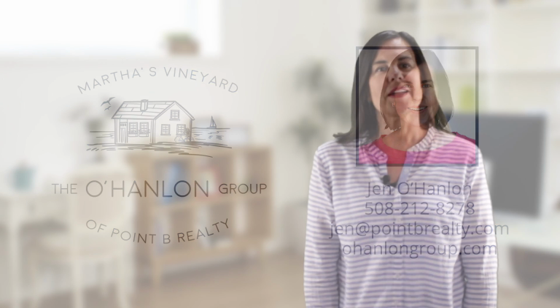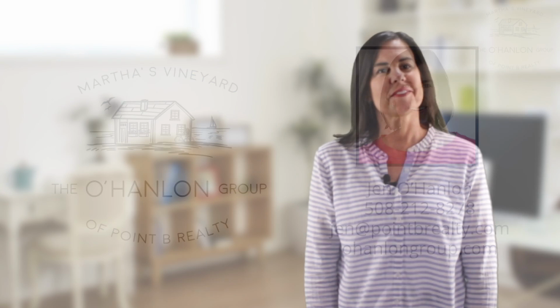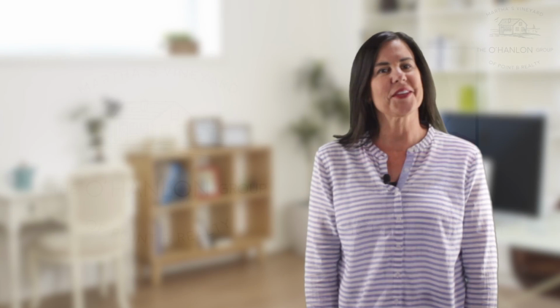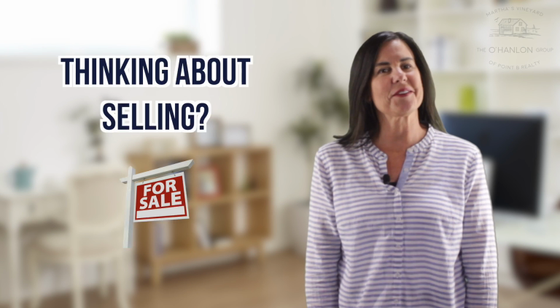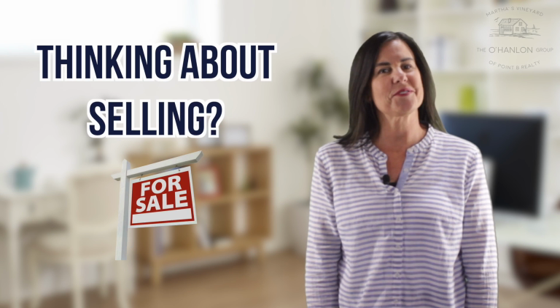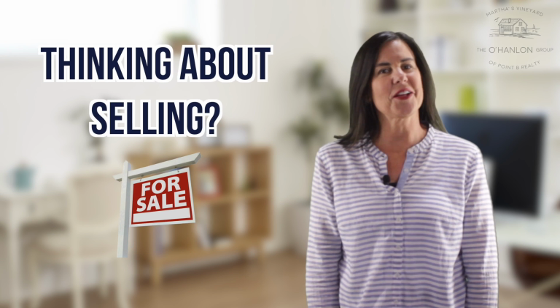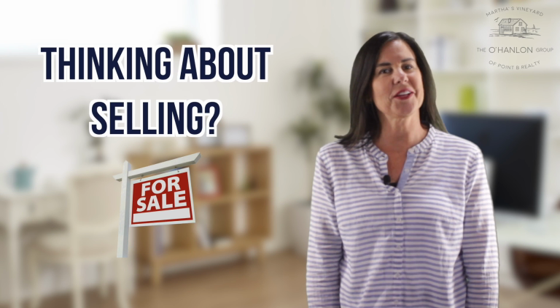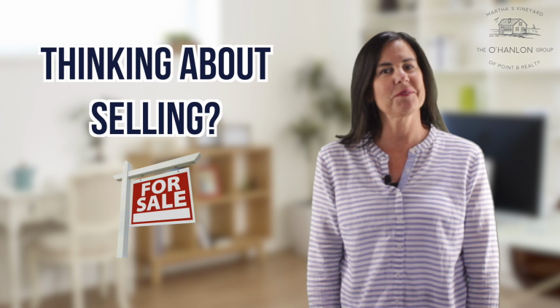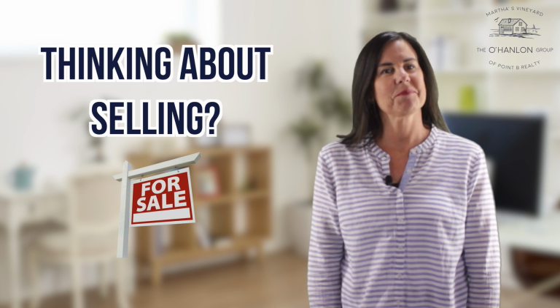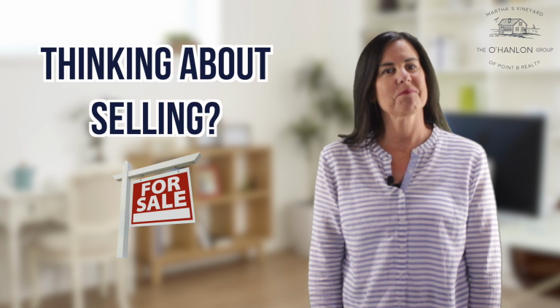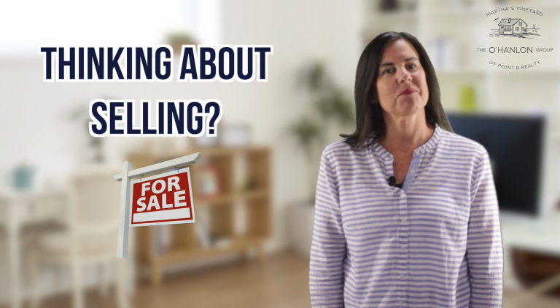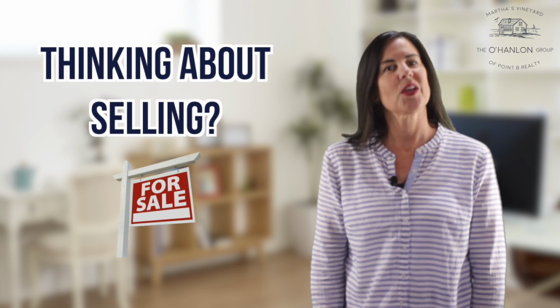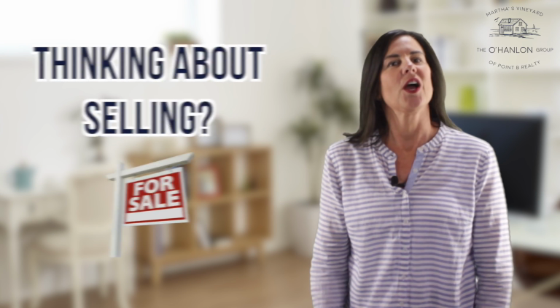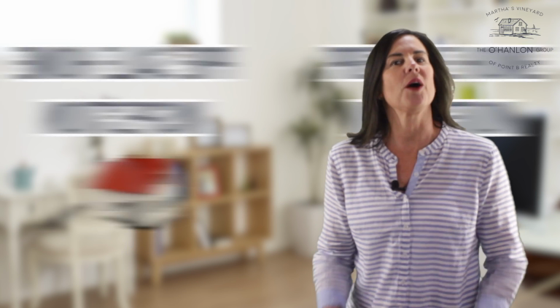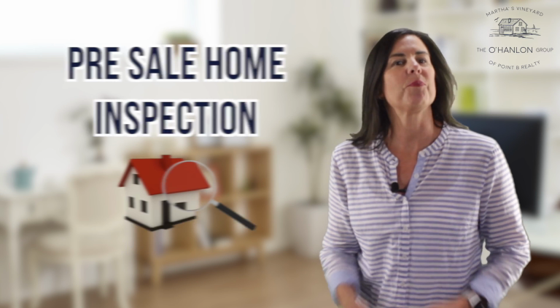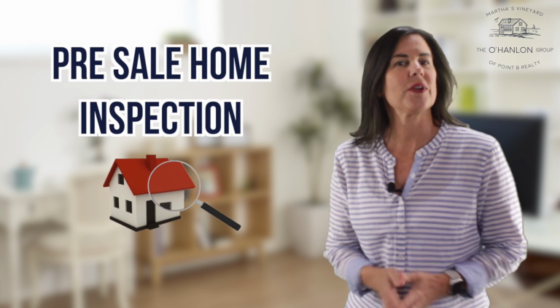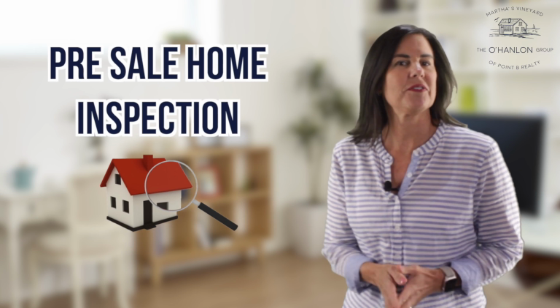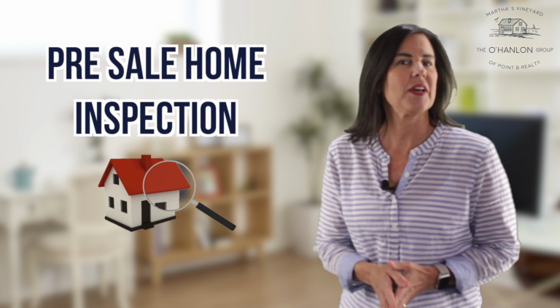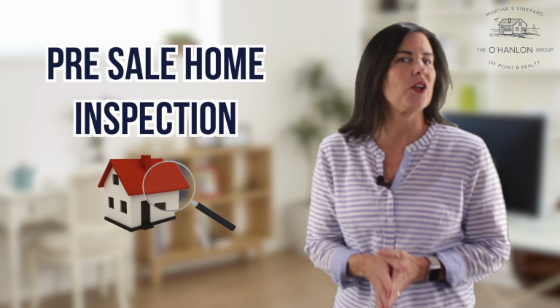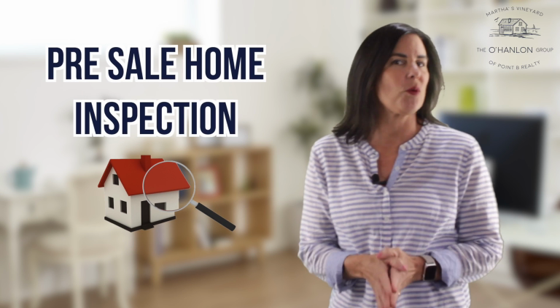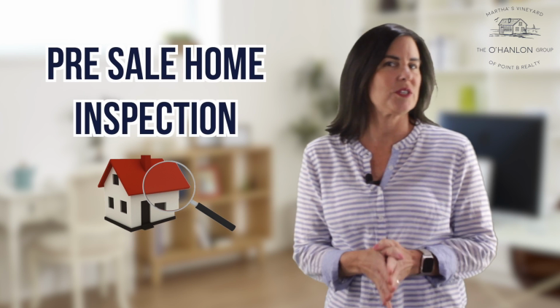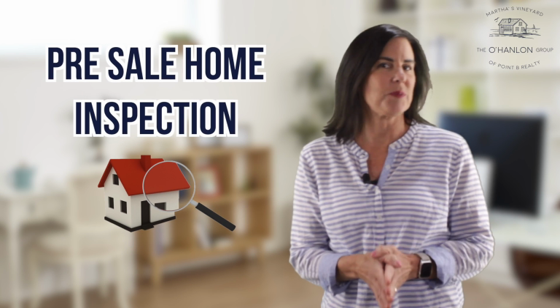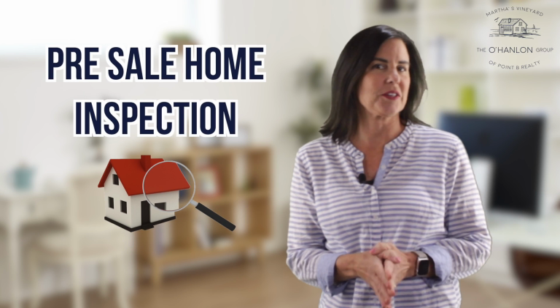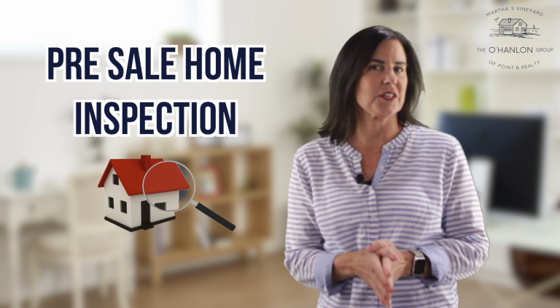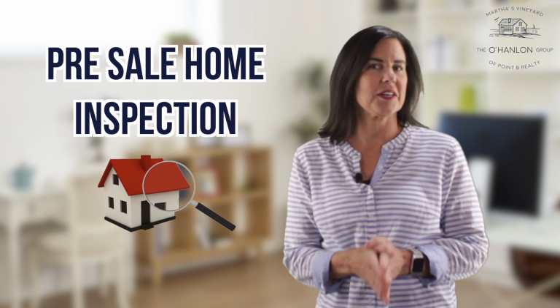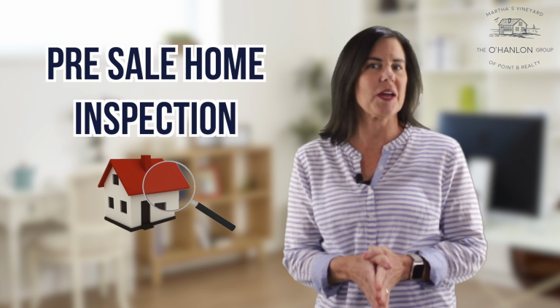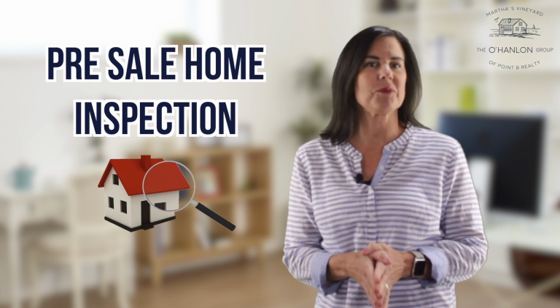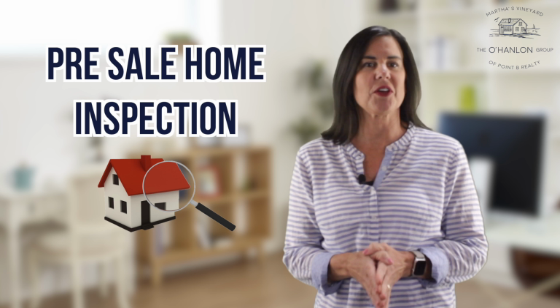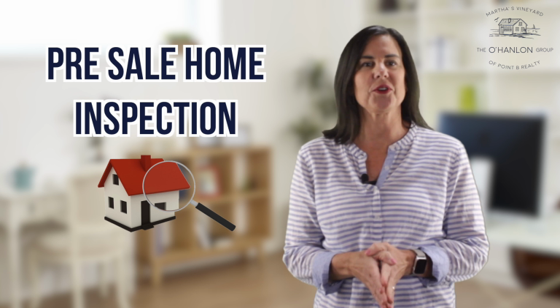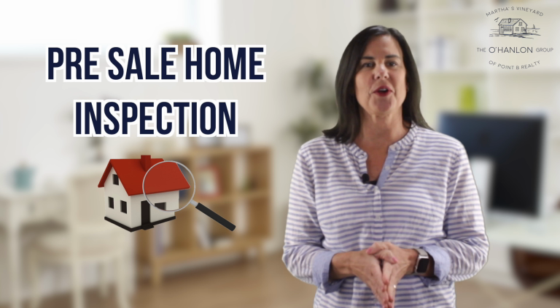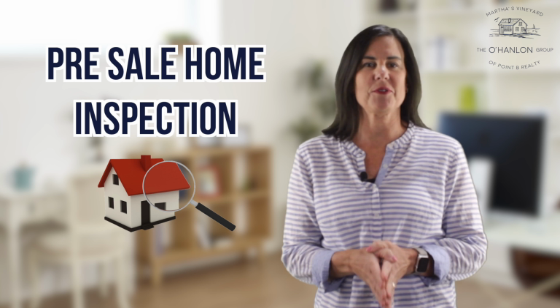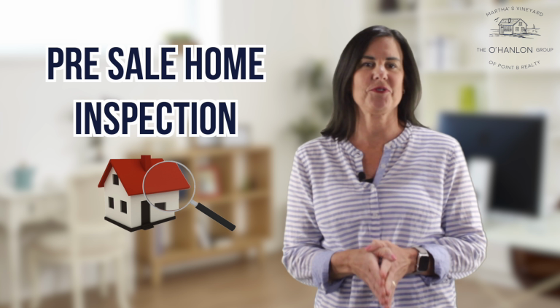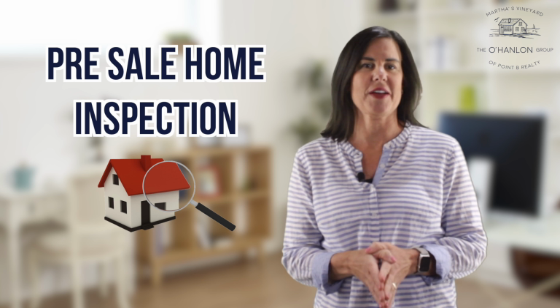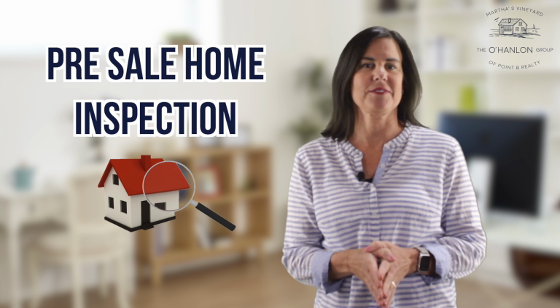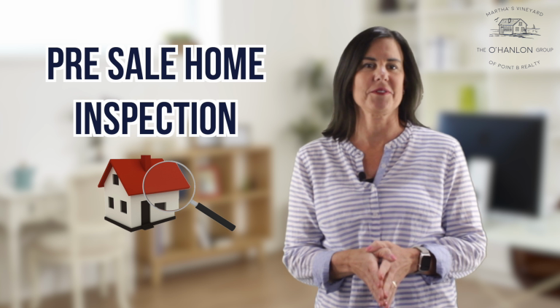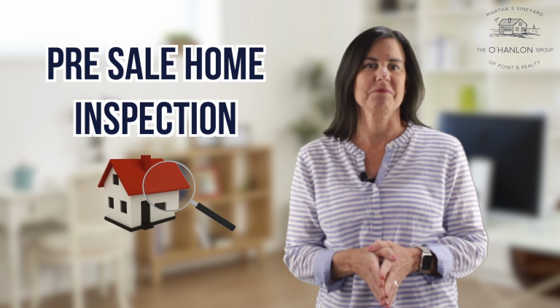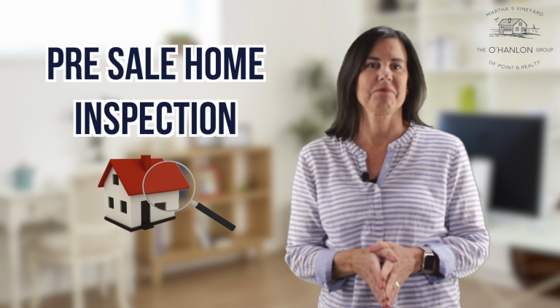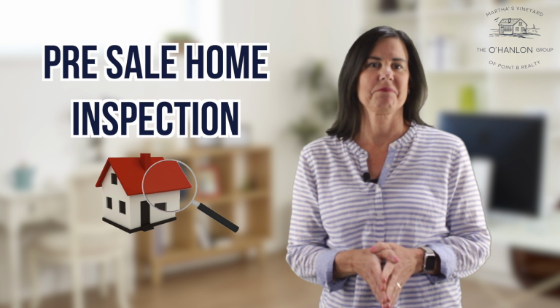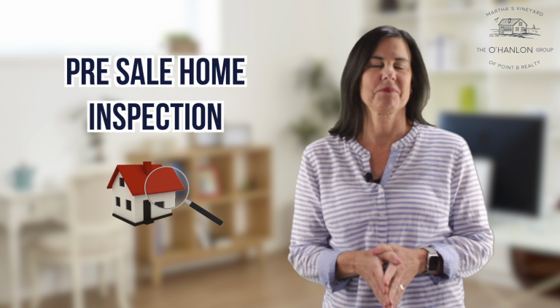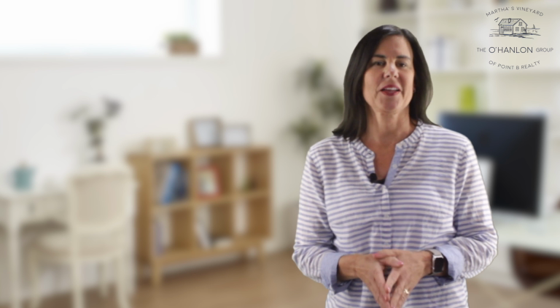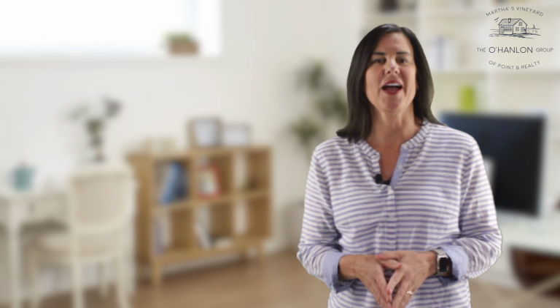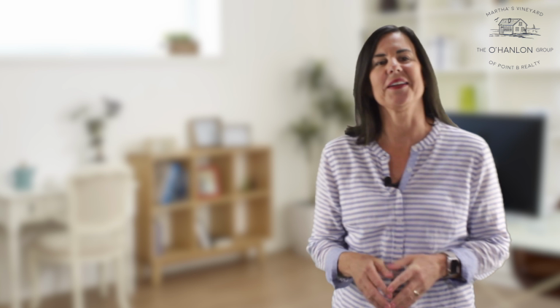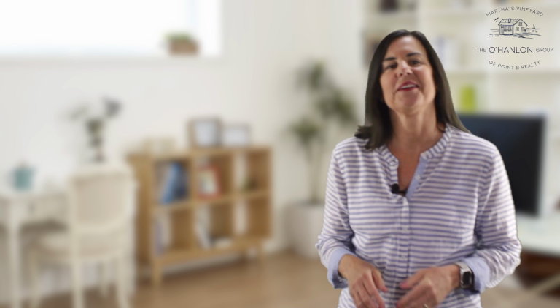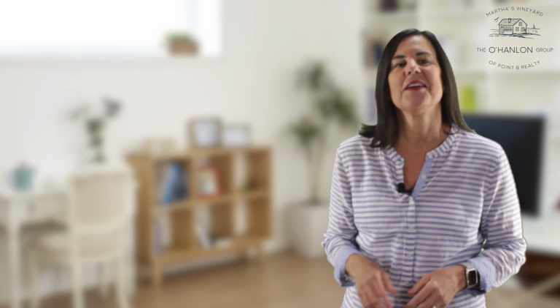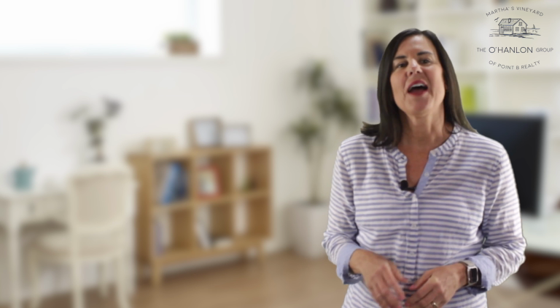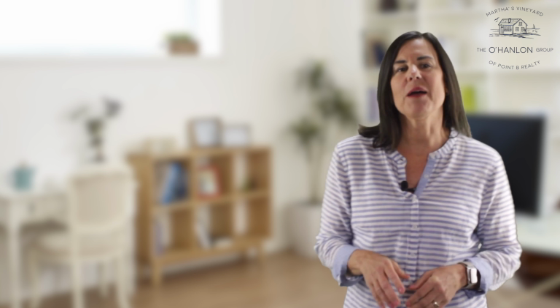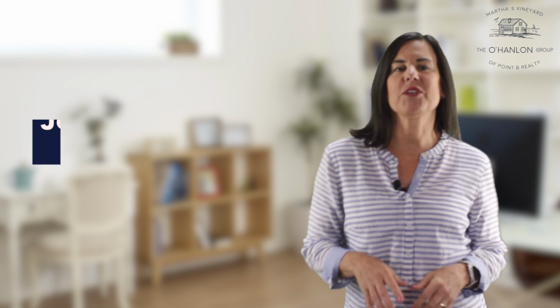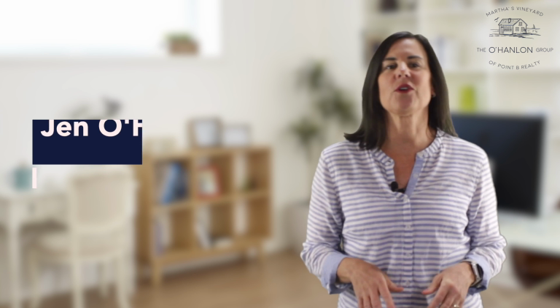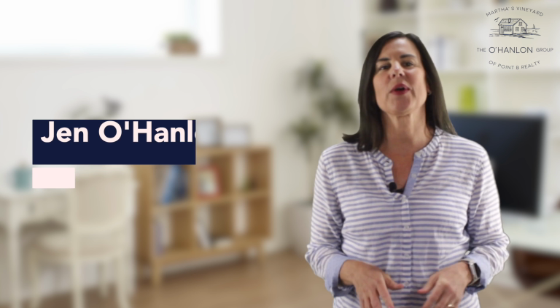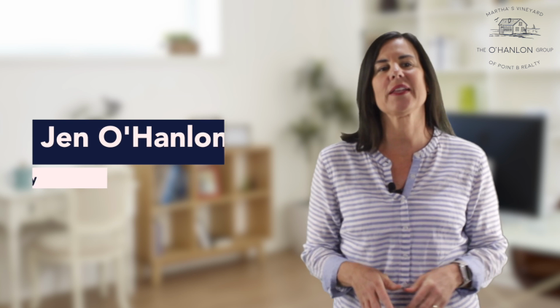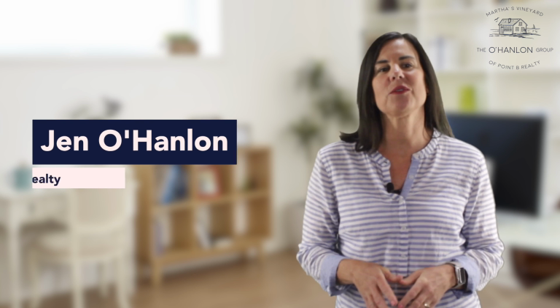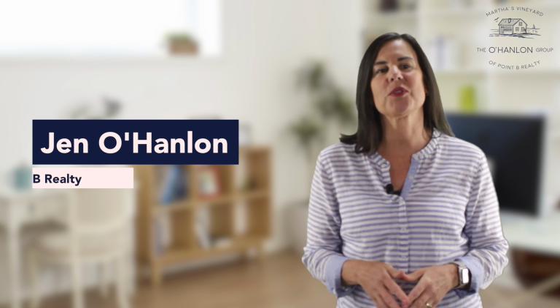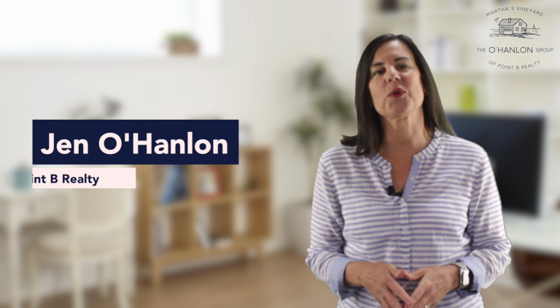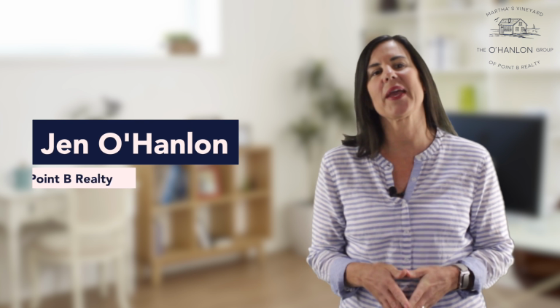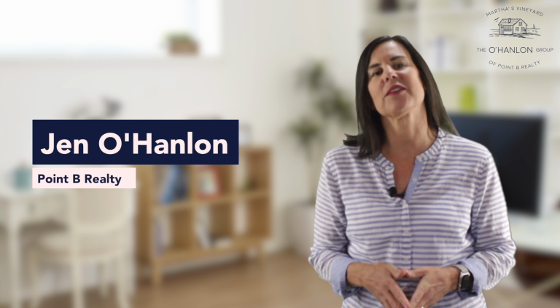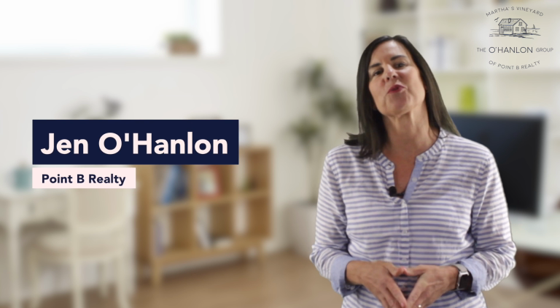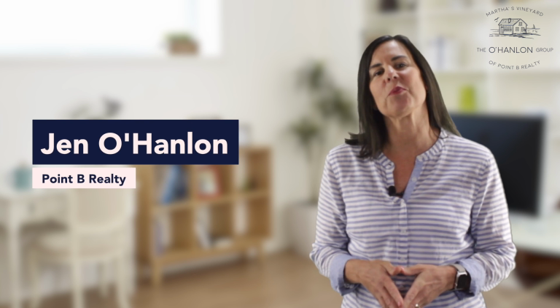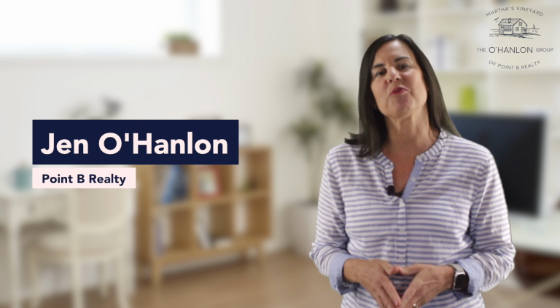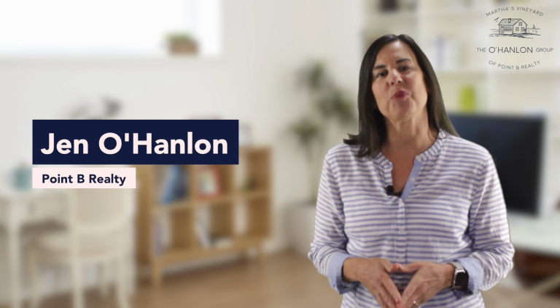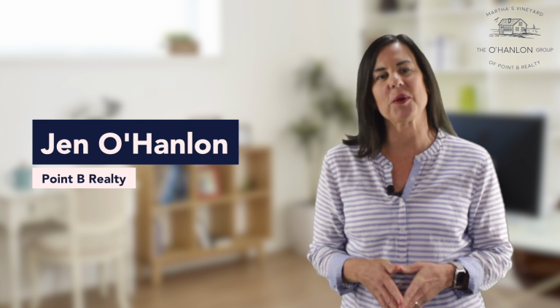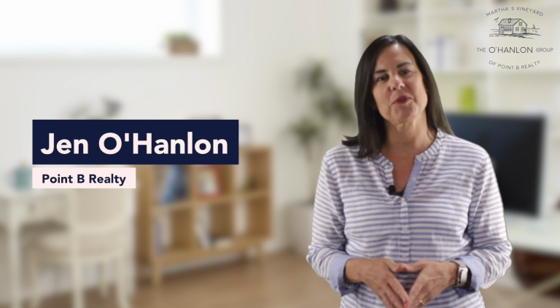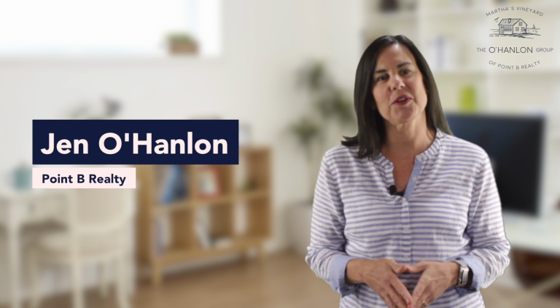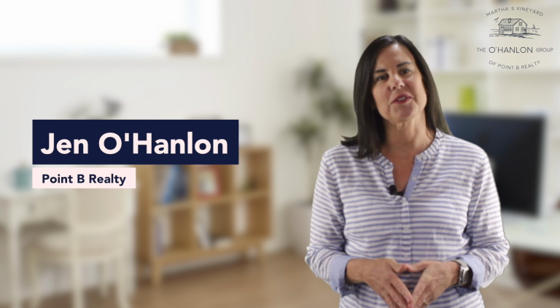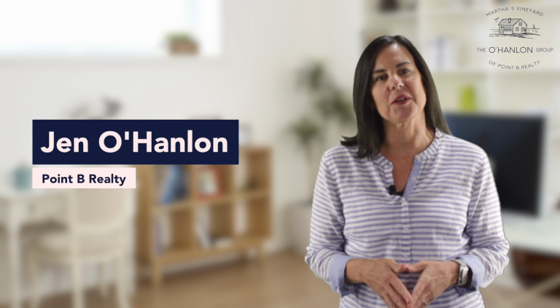Thinking of selling? A presale home inspection can help sell your house faster. Hi, I'm Jen O'Hanlon with the O'Hanlon Group of Point P Realty.